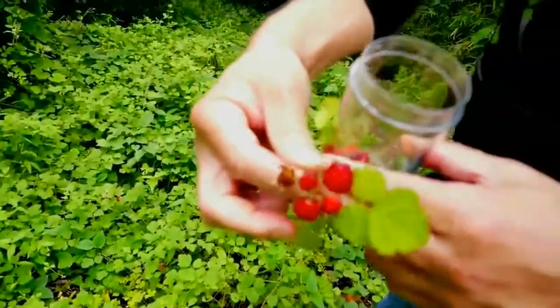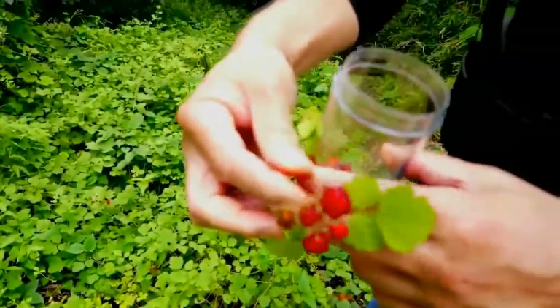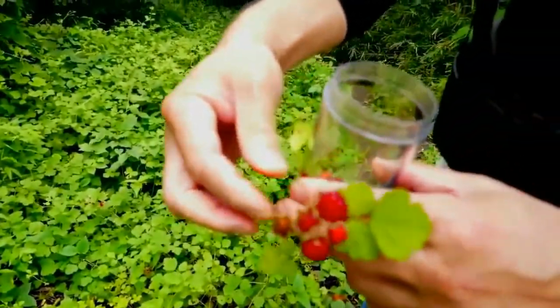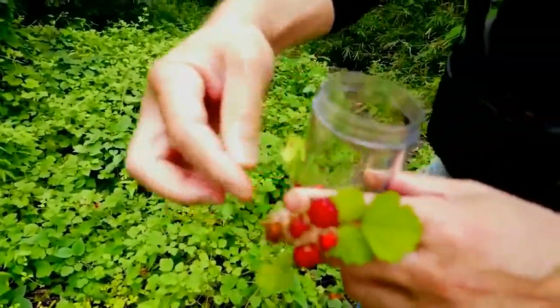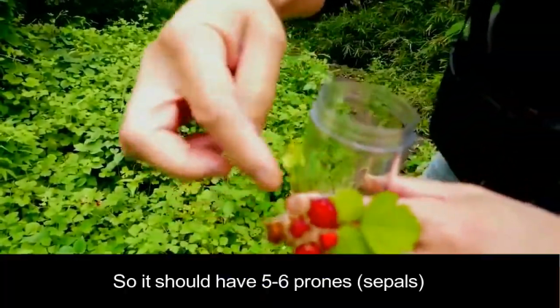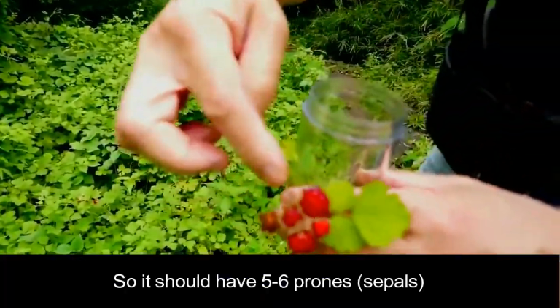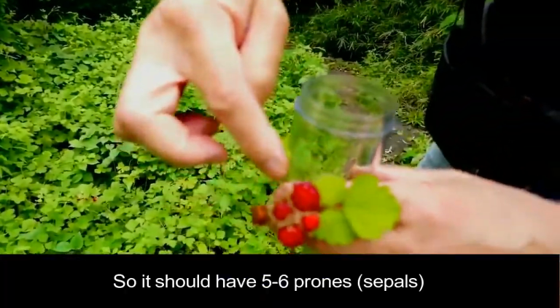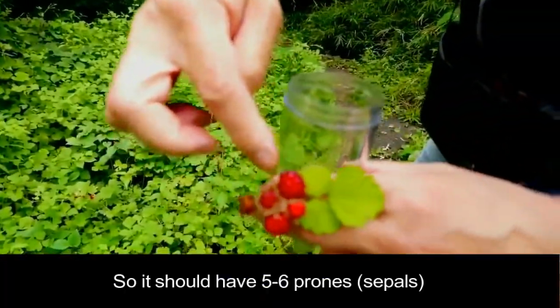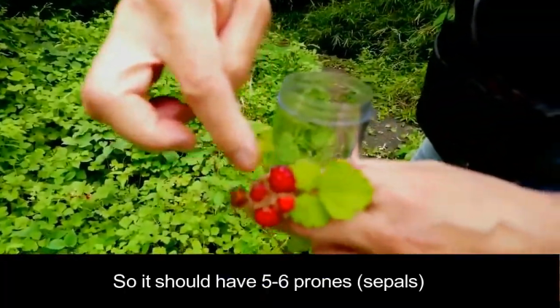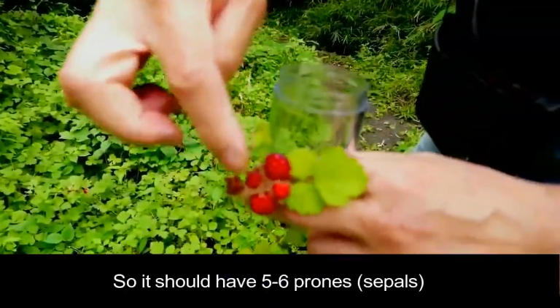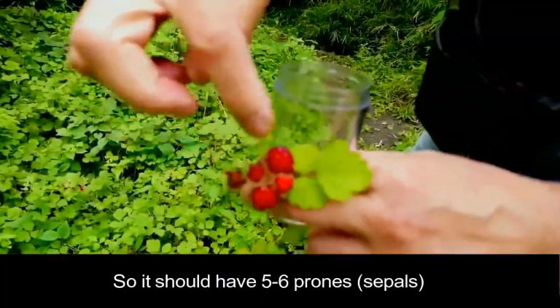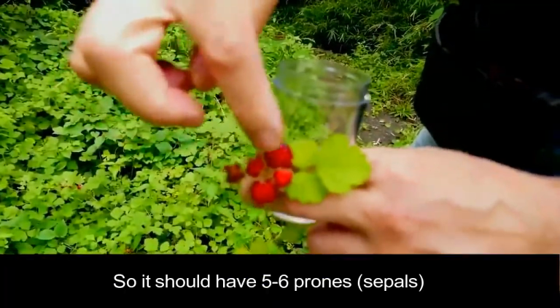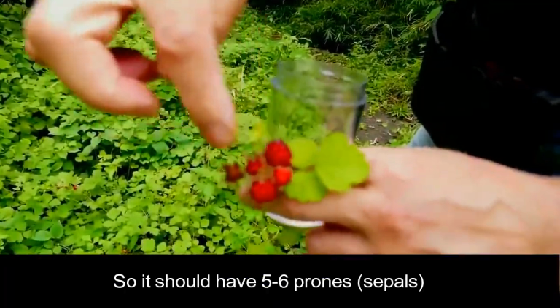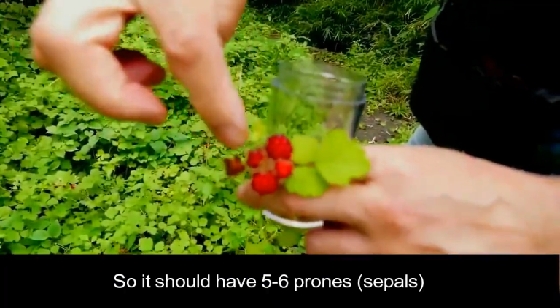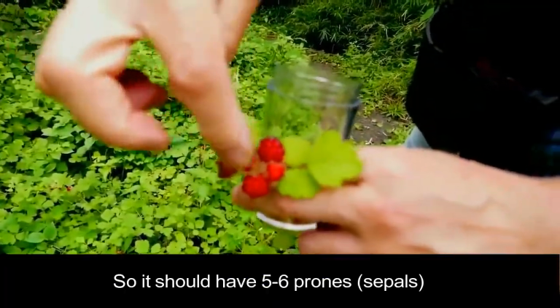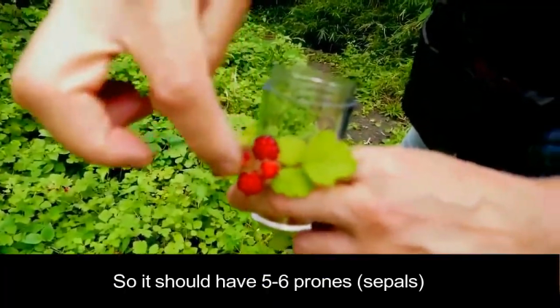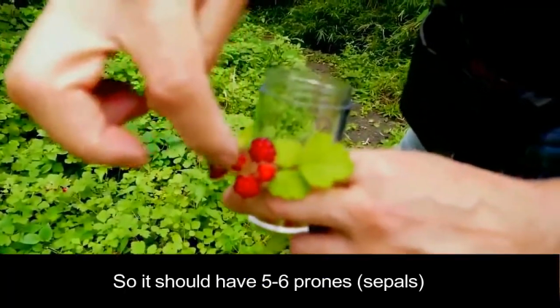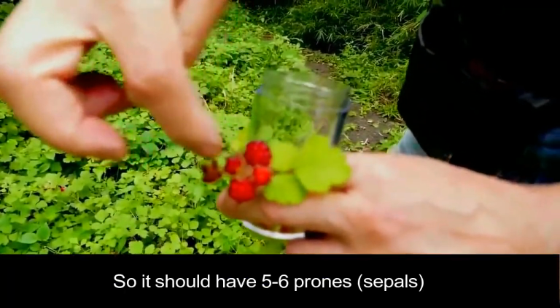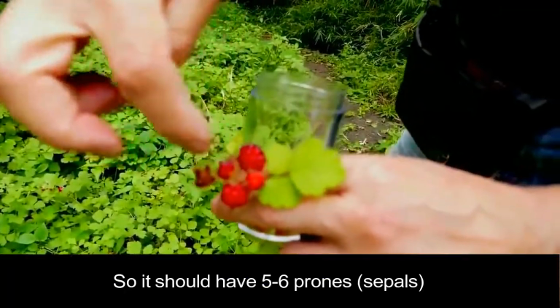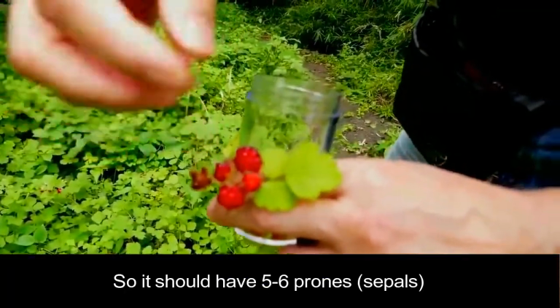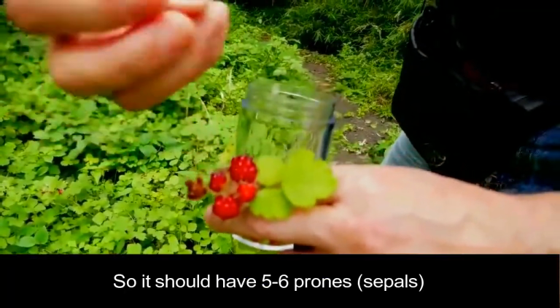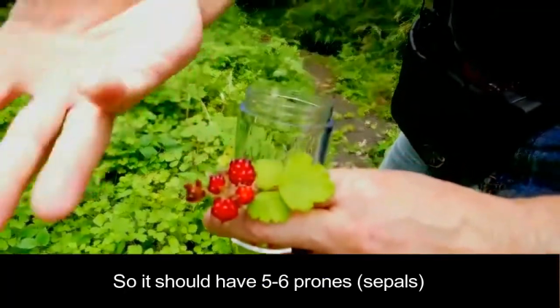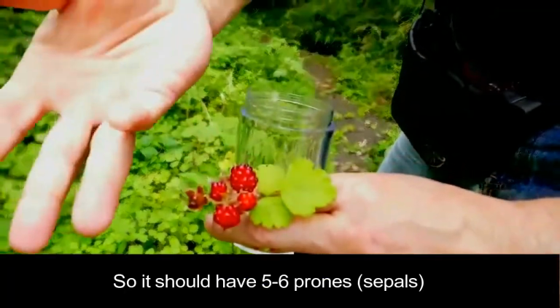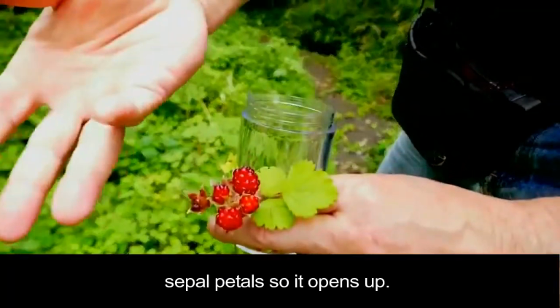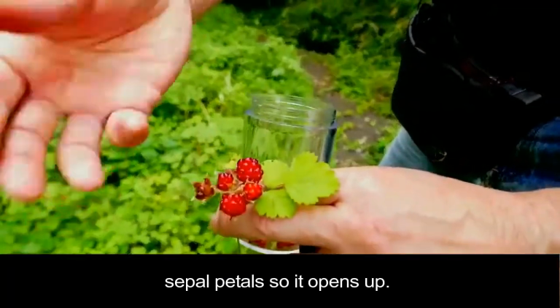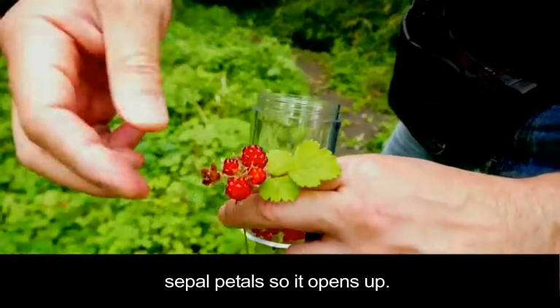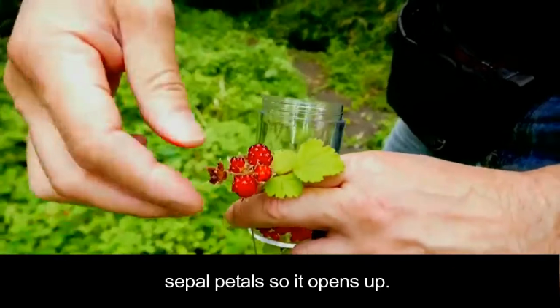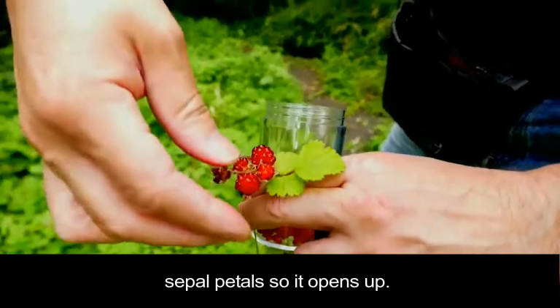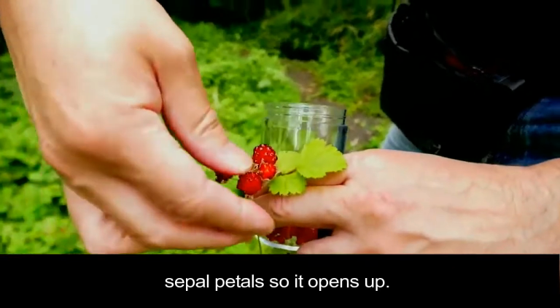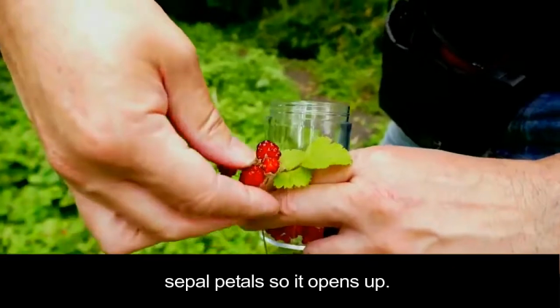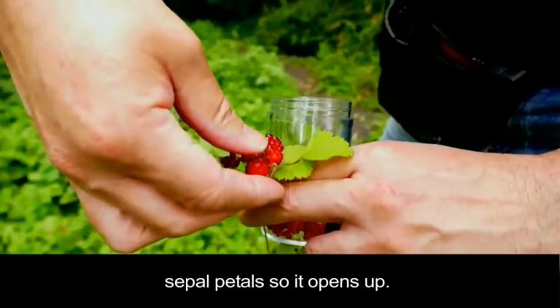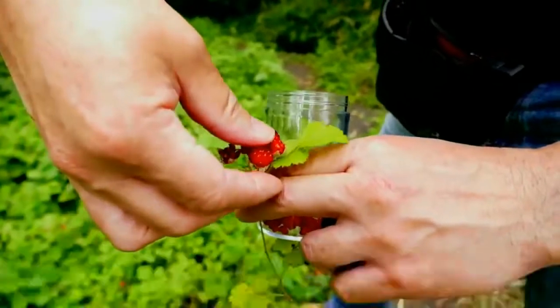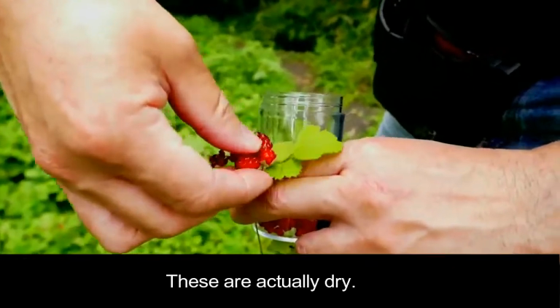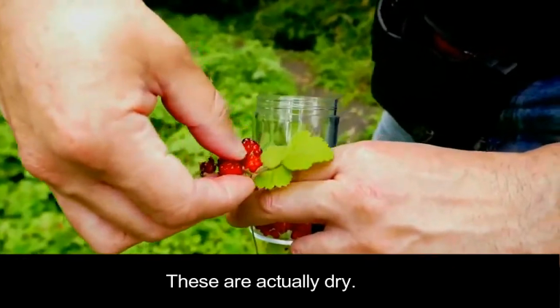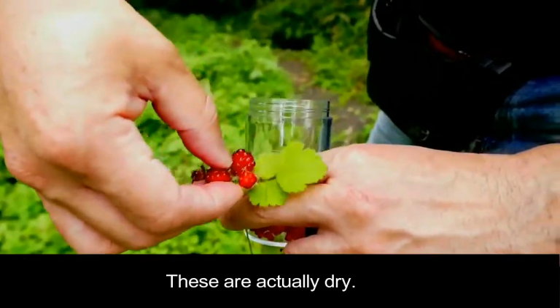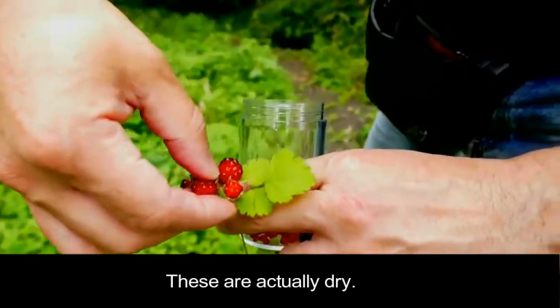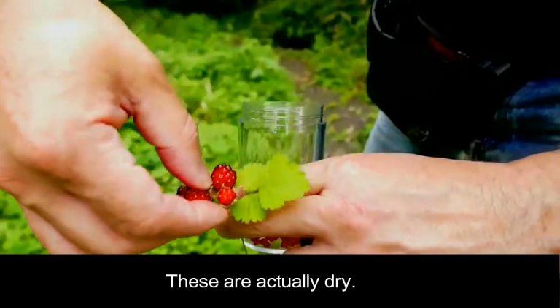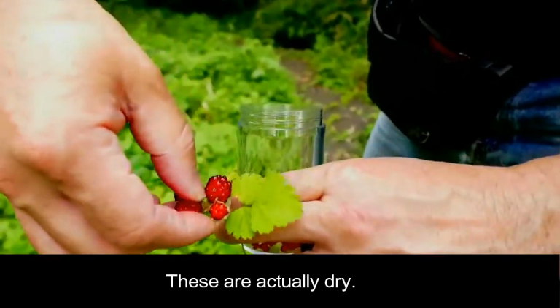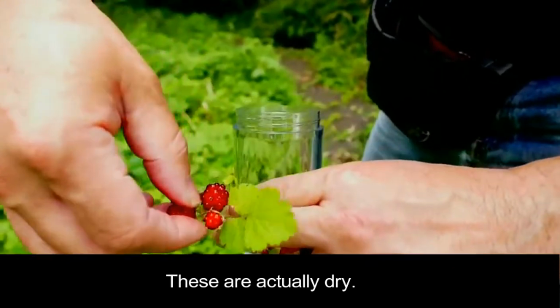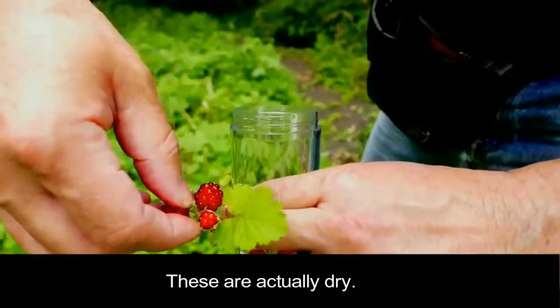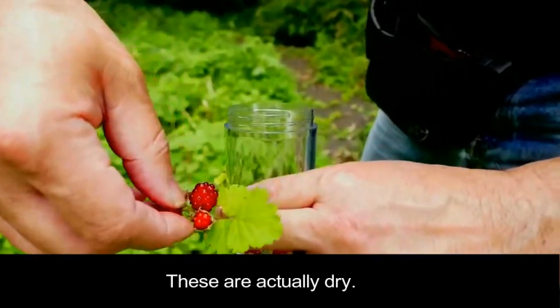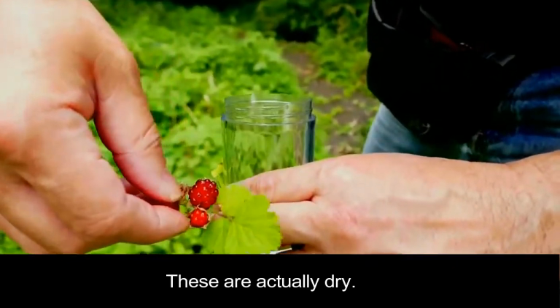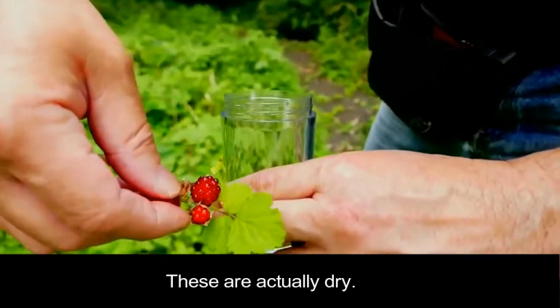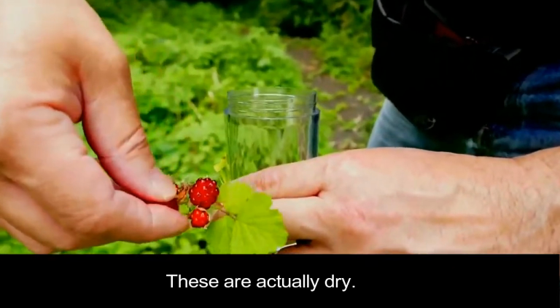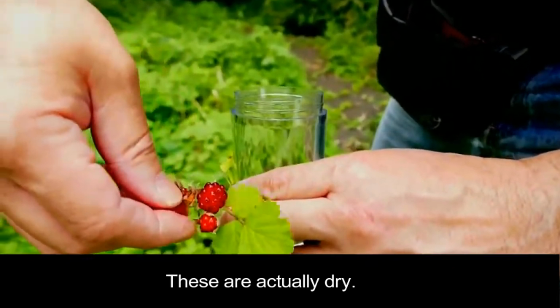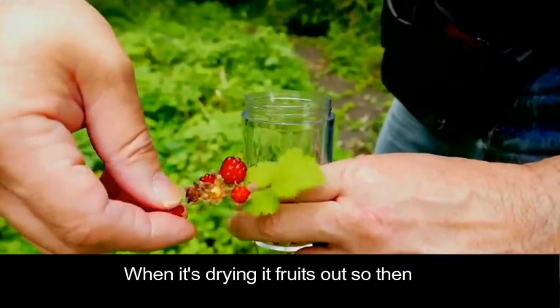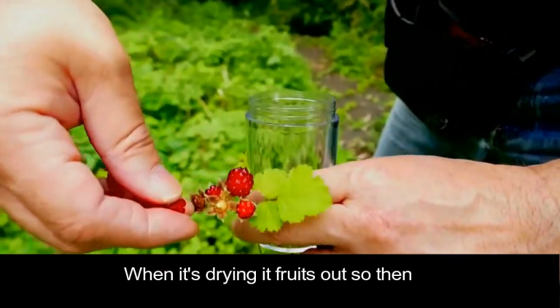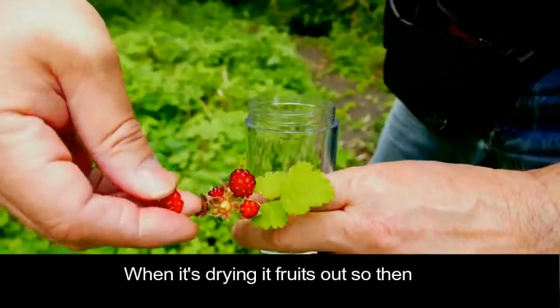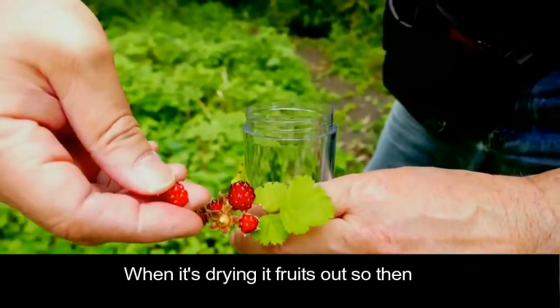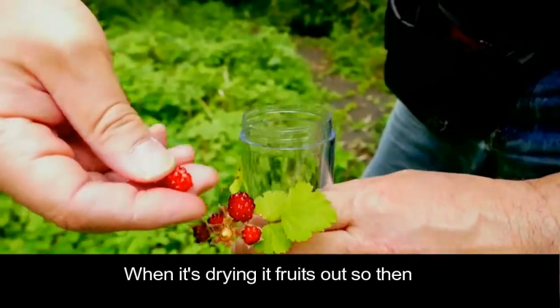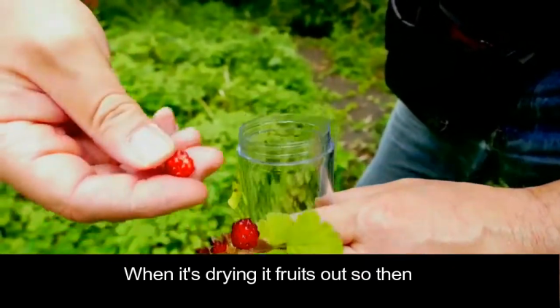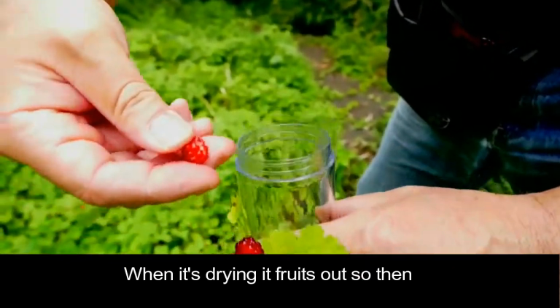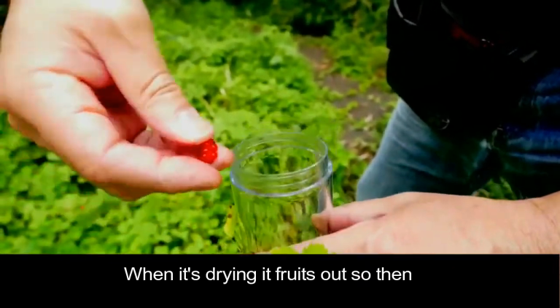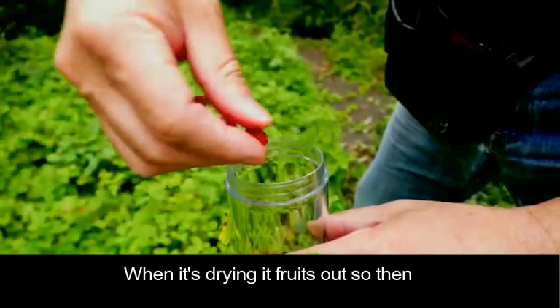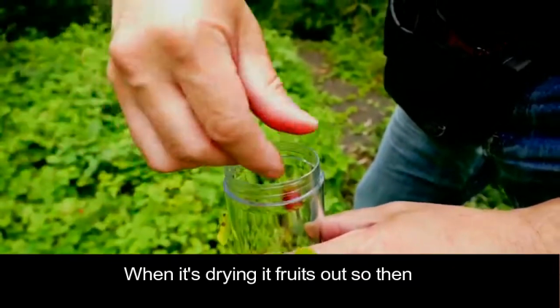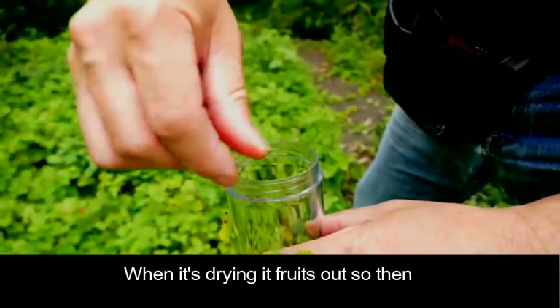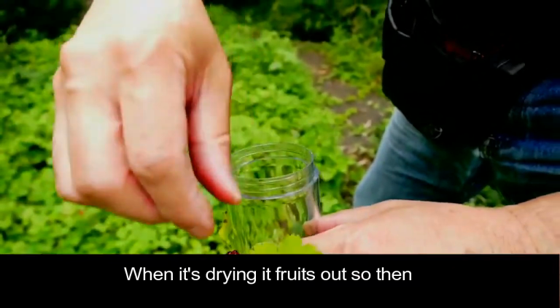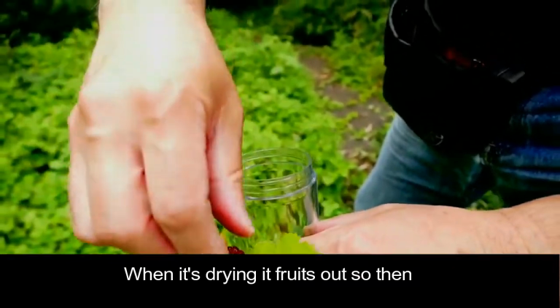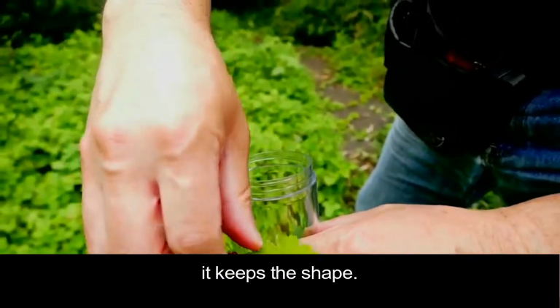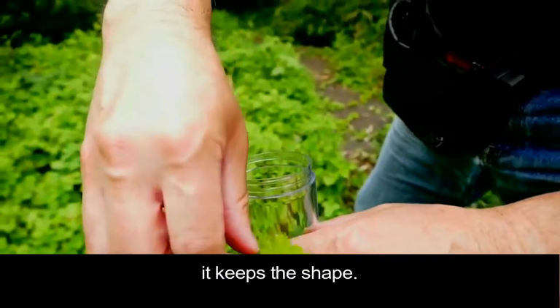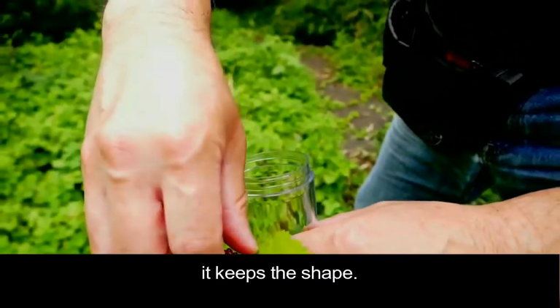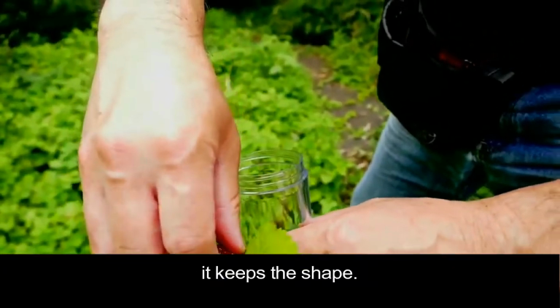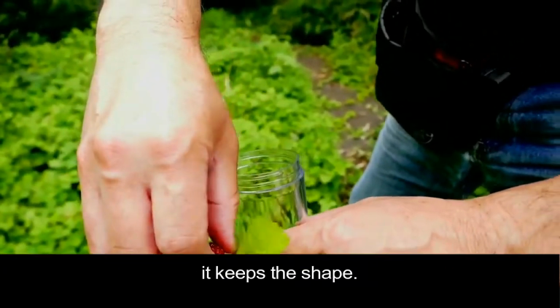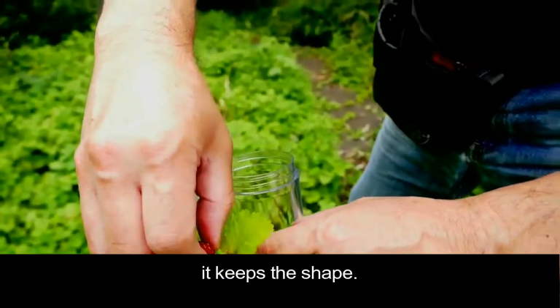It should have six prongs, six petals, and it opens up. These are actually dried — when it's drying, it fruits out, and then it keeps the shape.